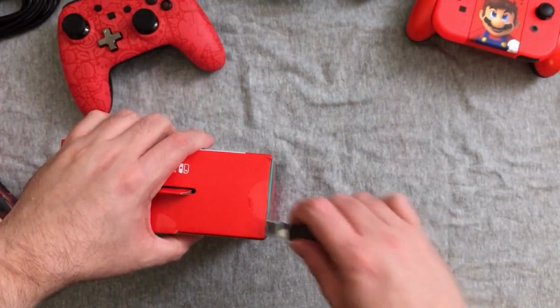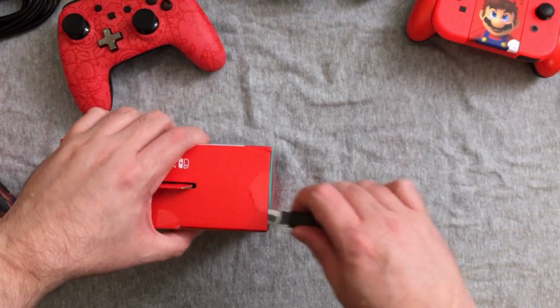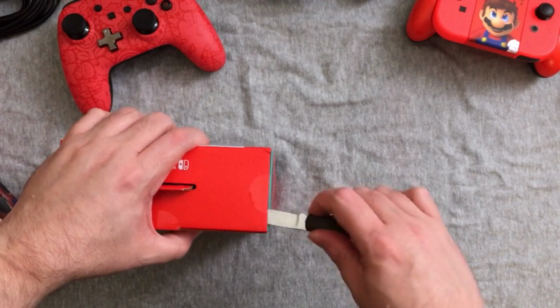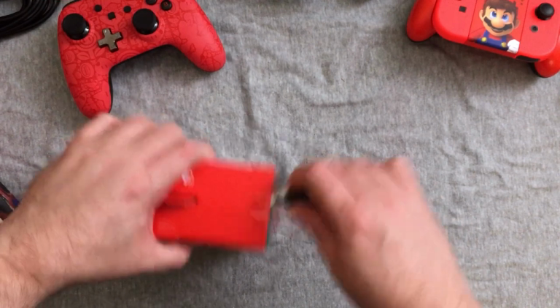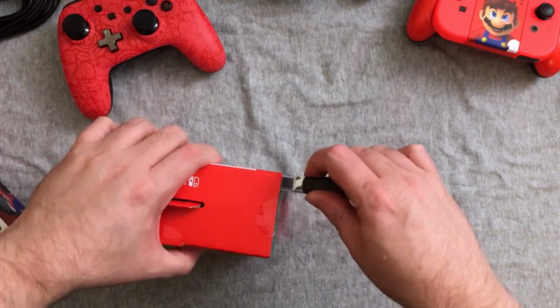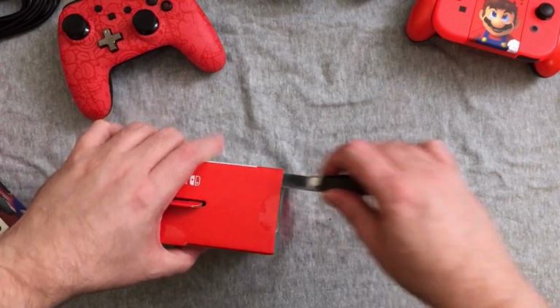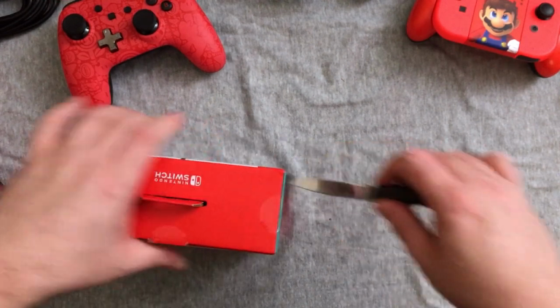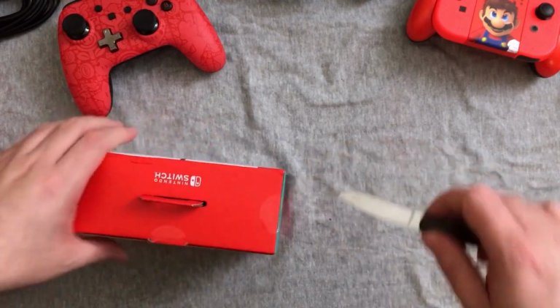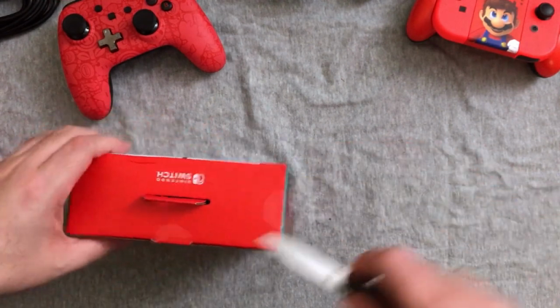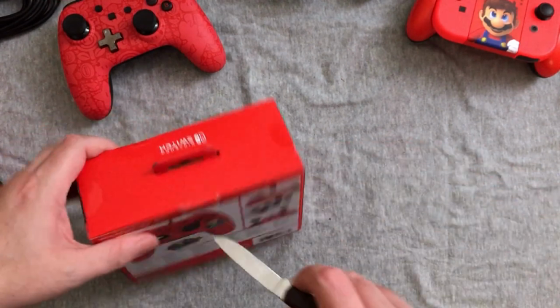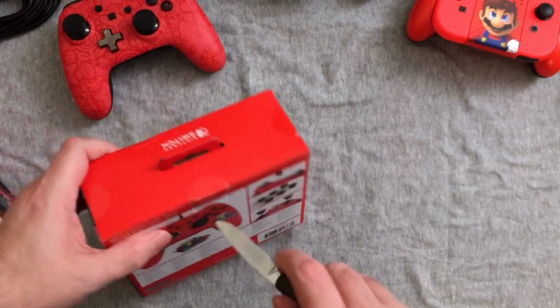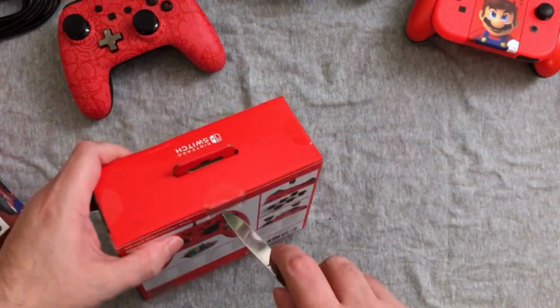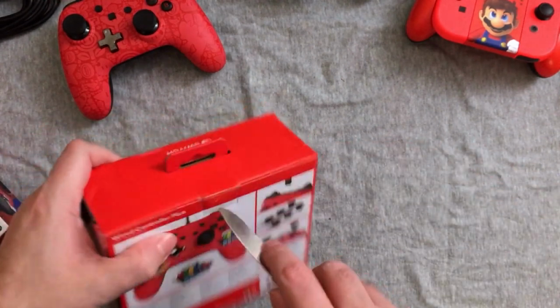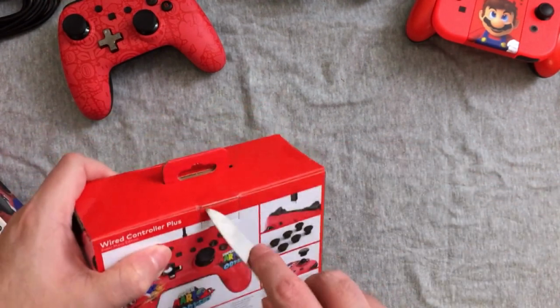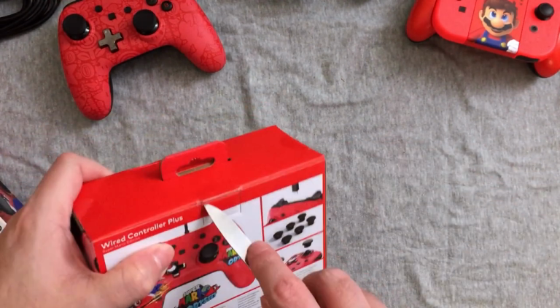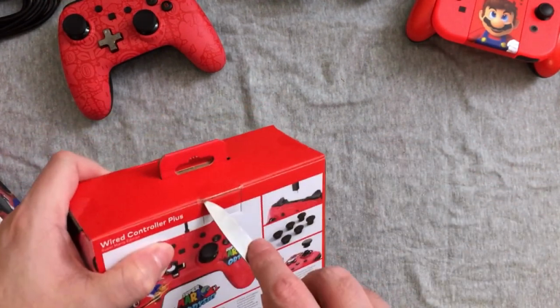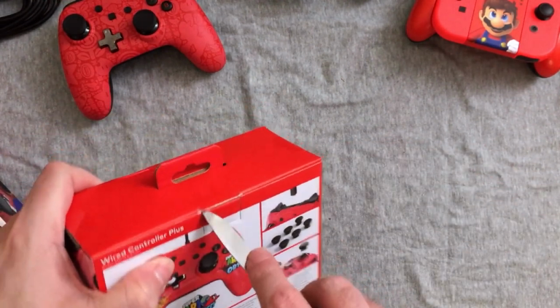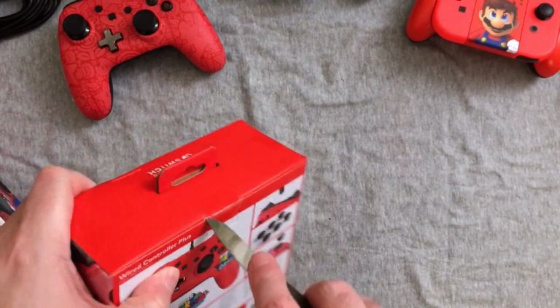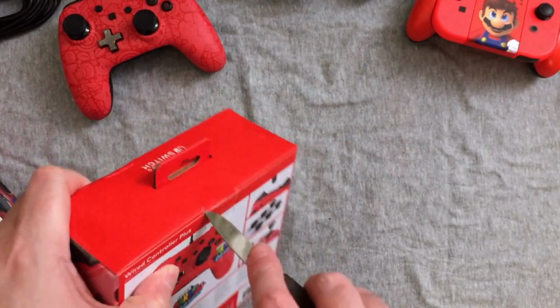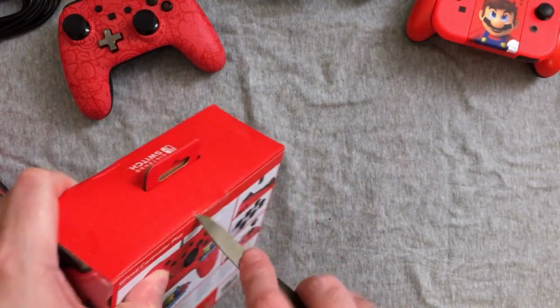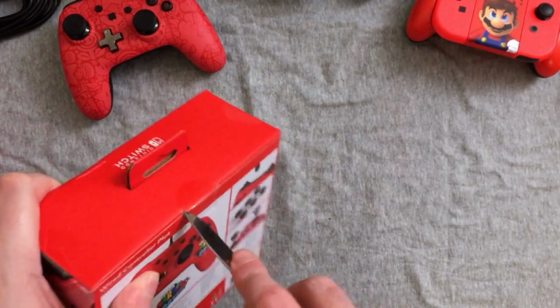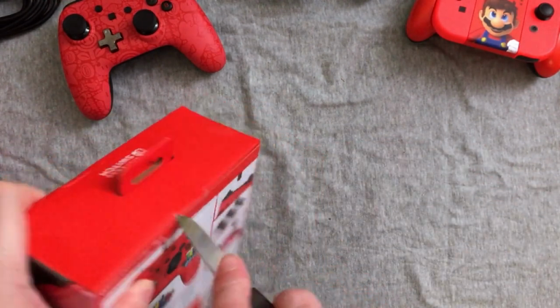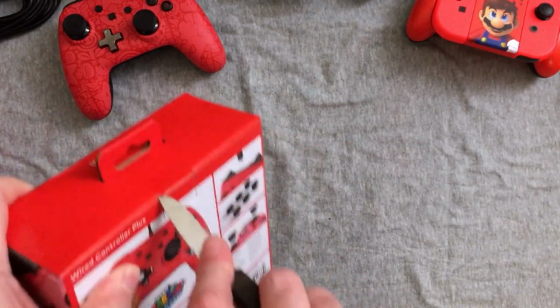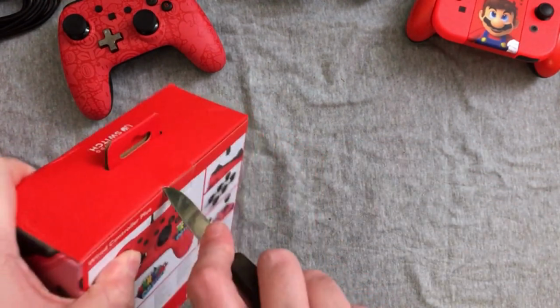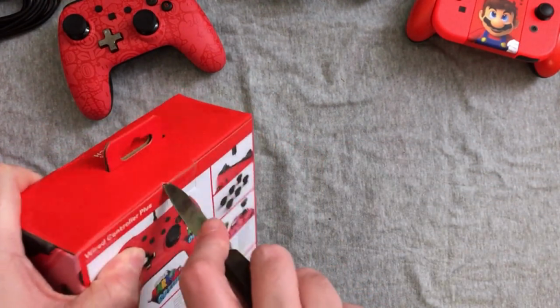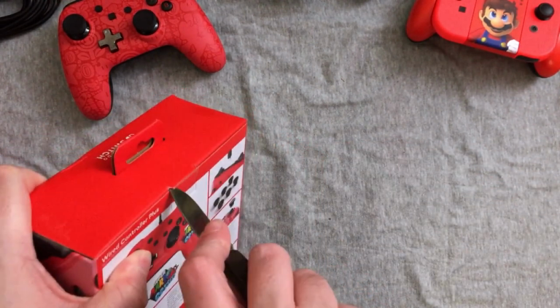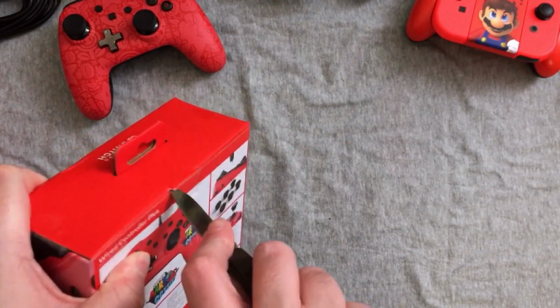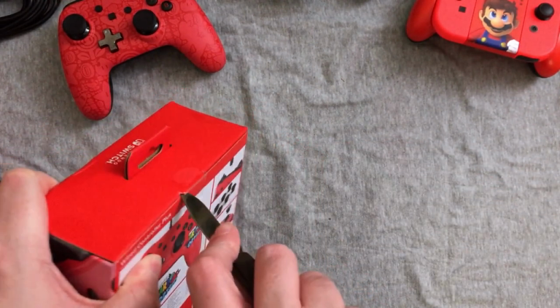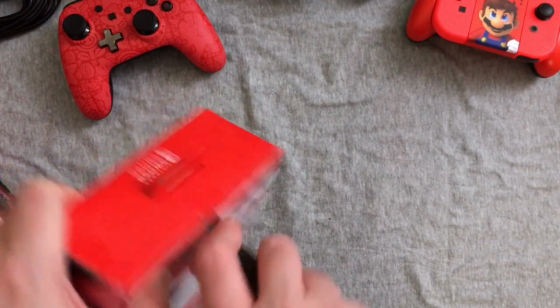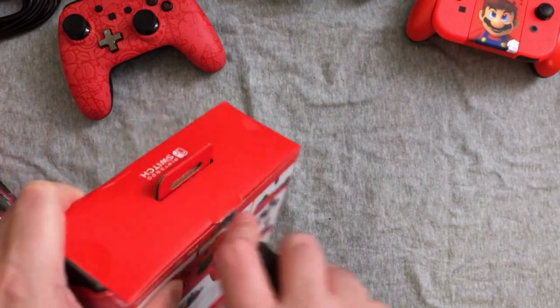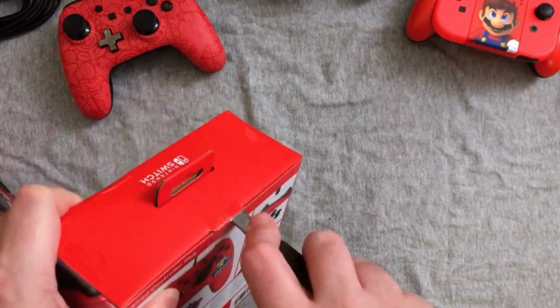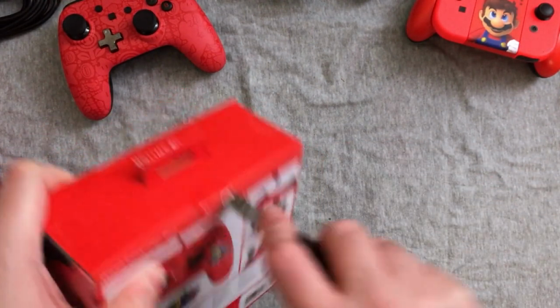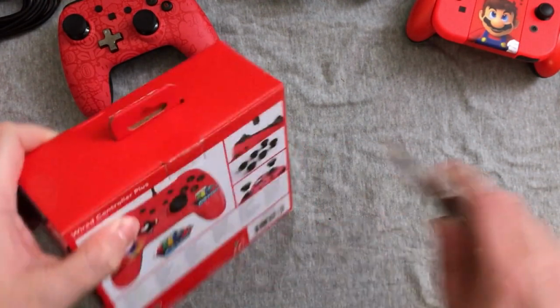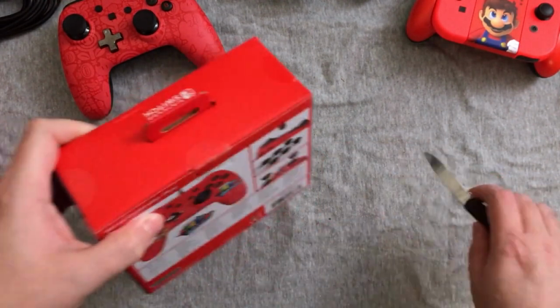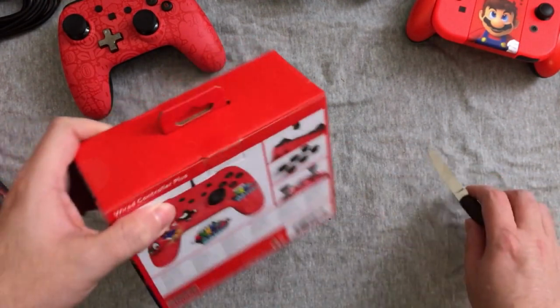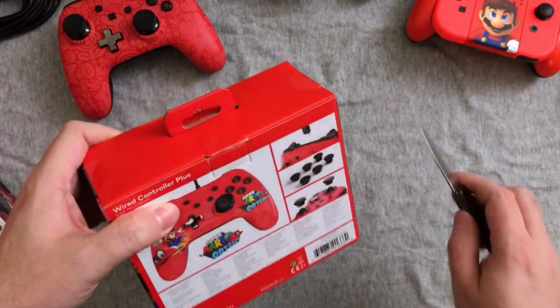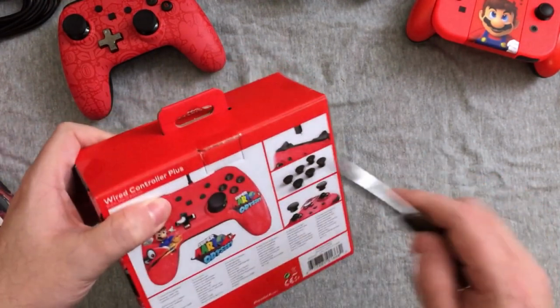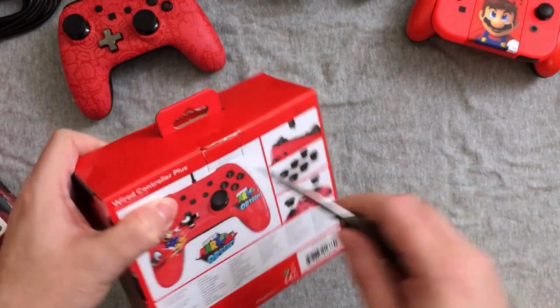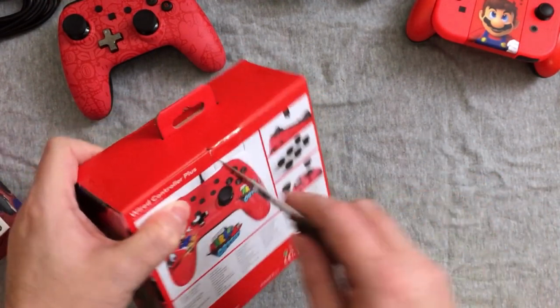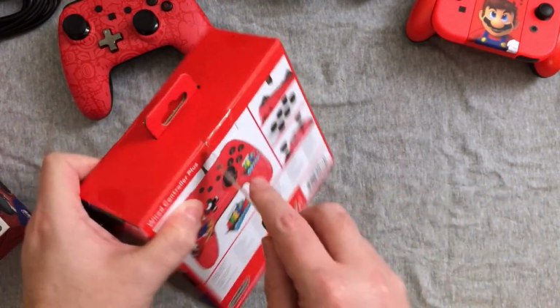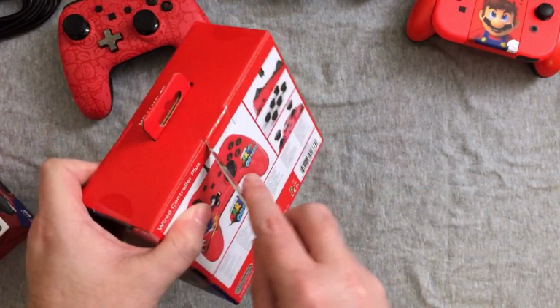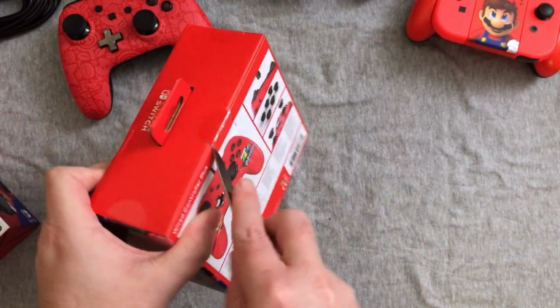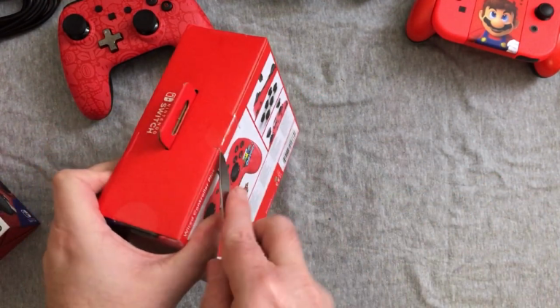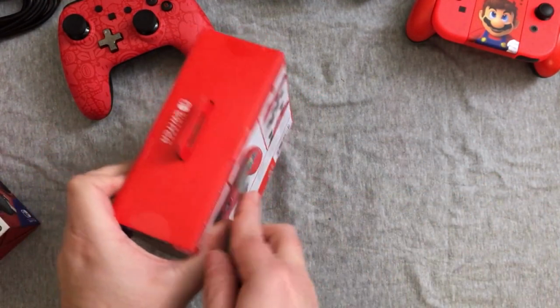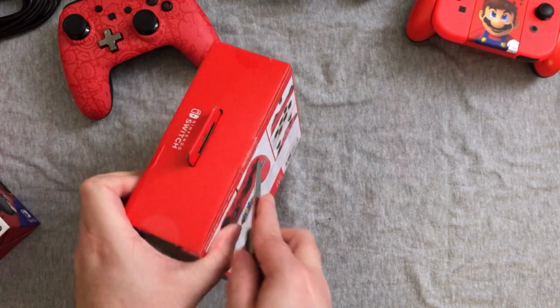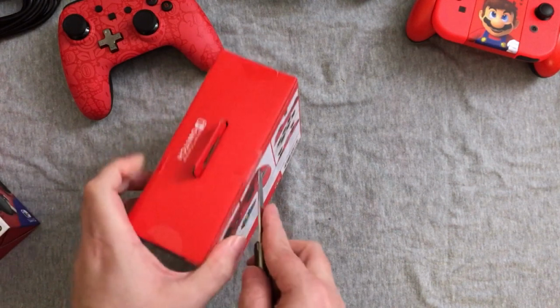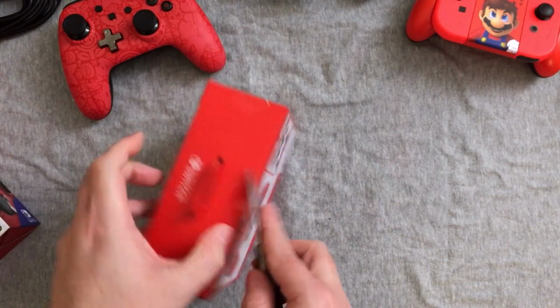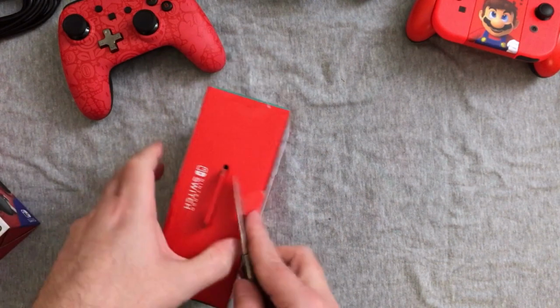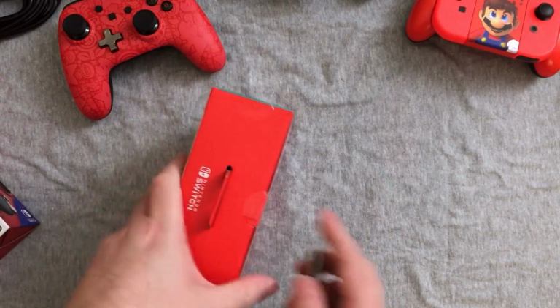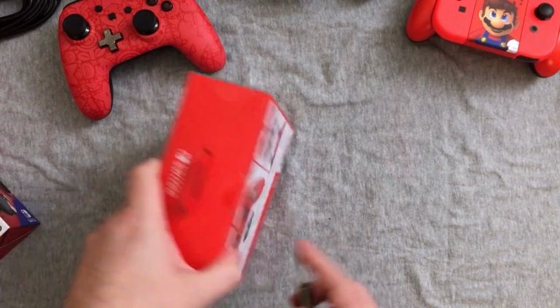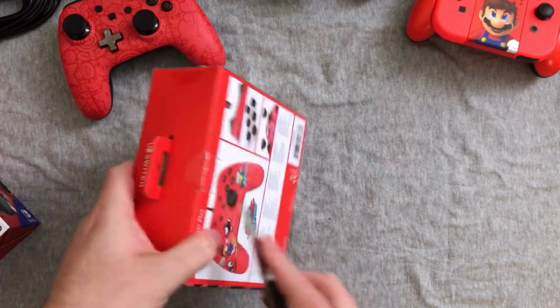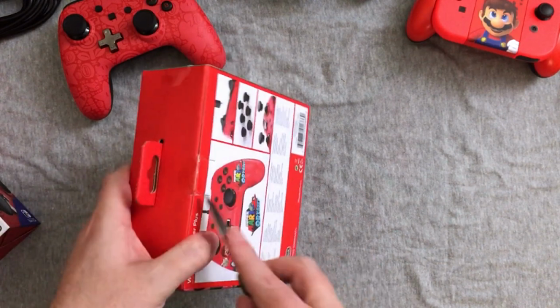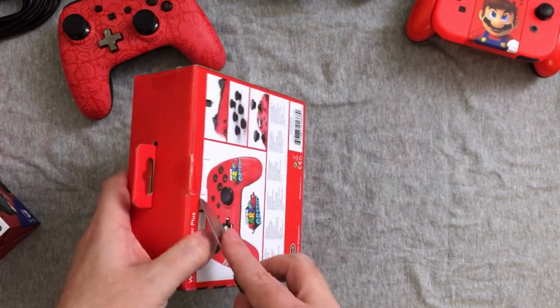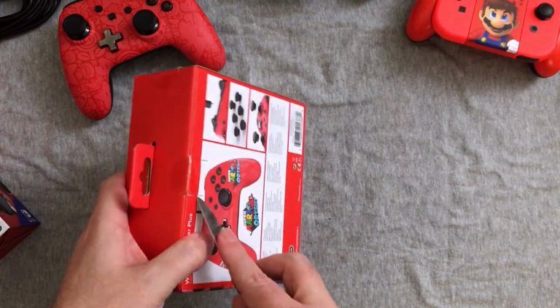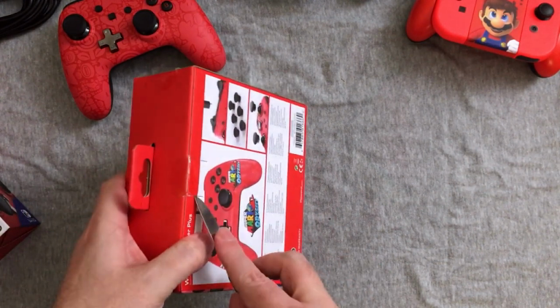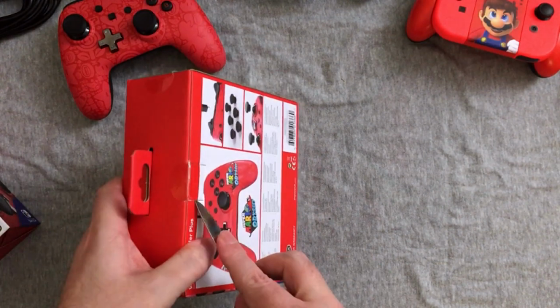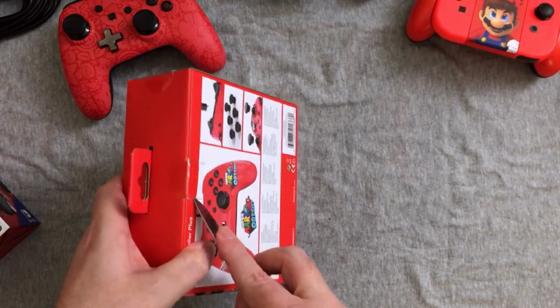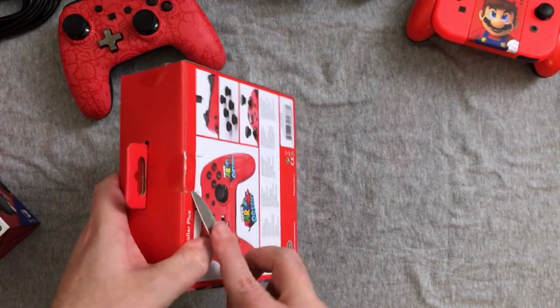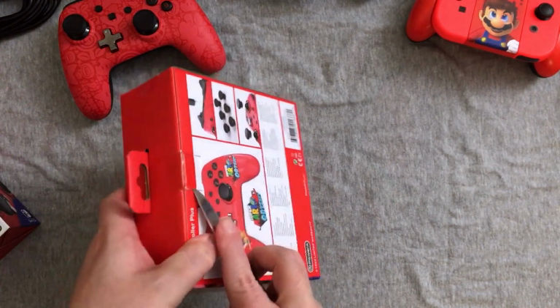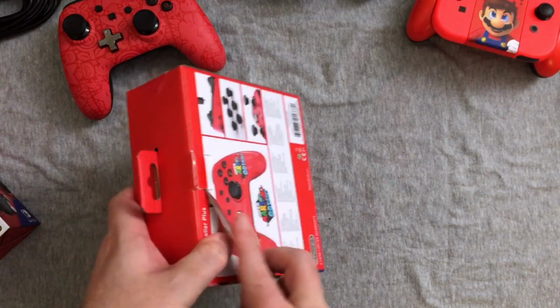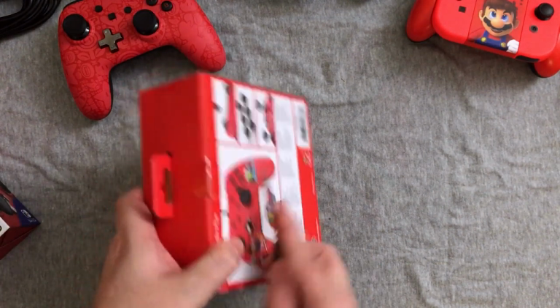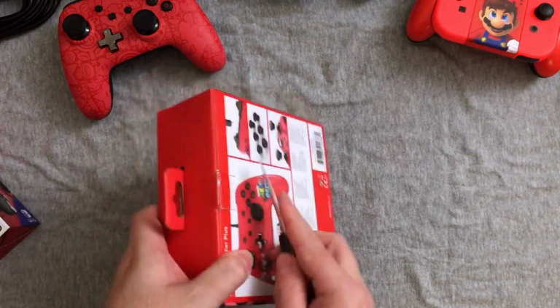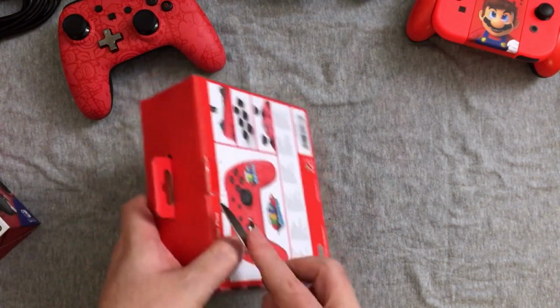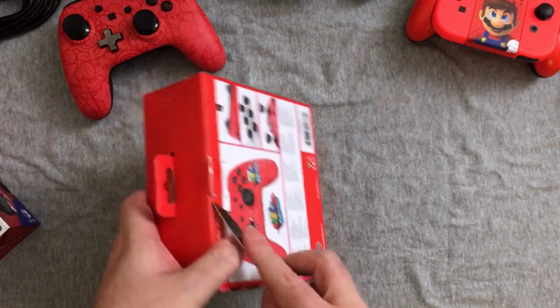I'm glad I did, because they had the Super Smash Brothers Link Amiibo back in stock.